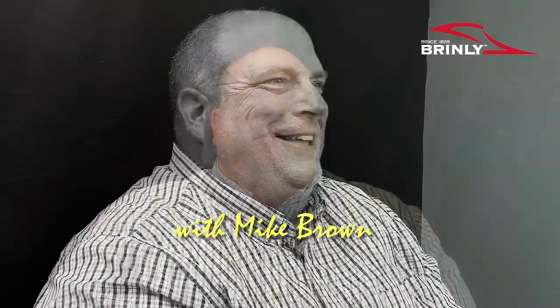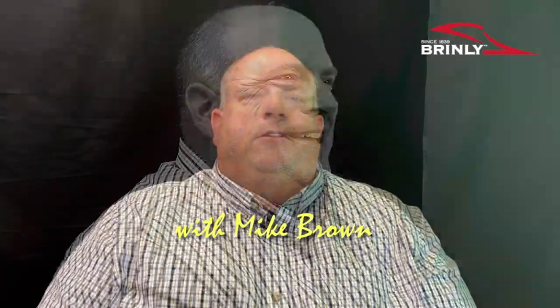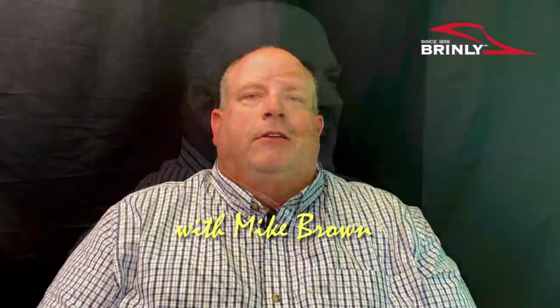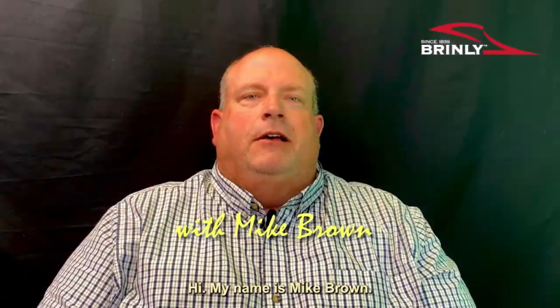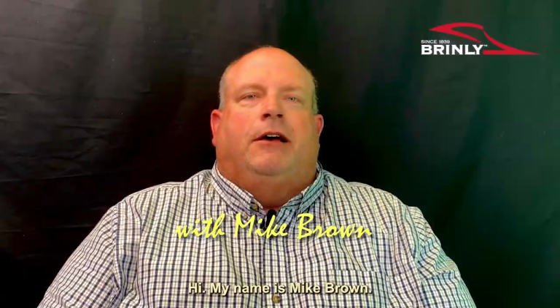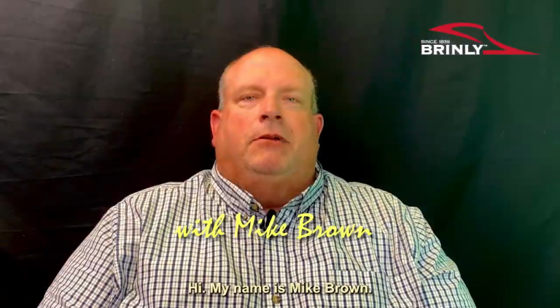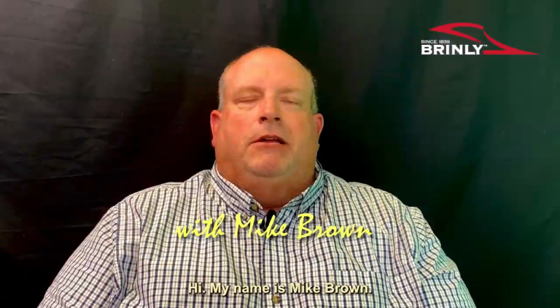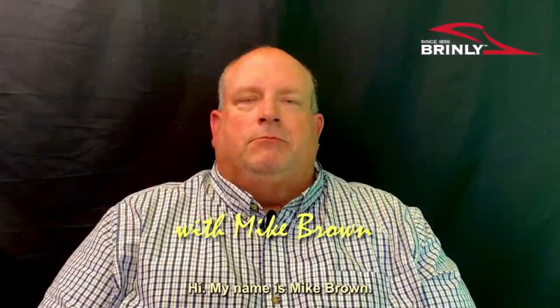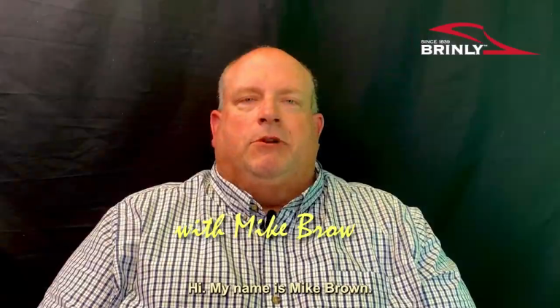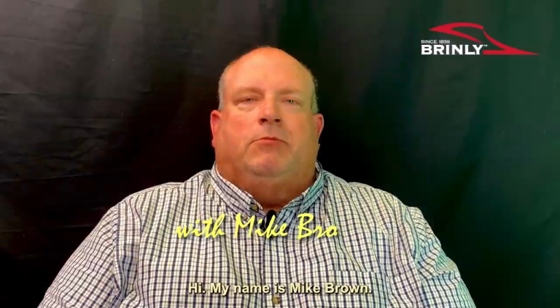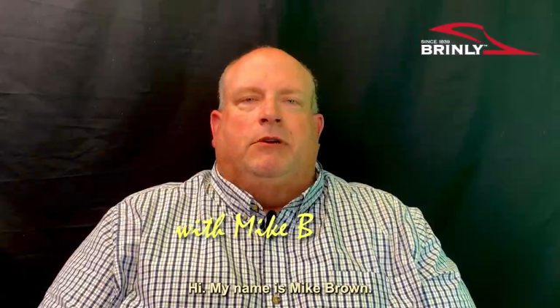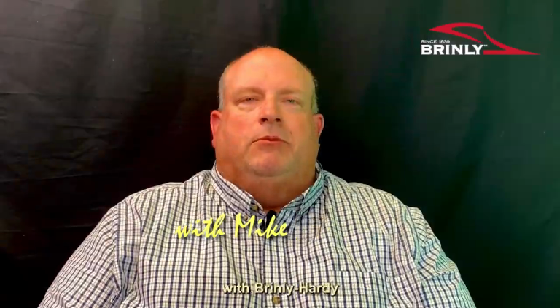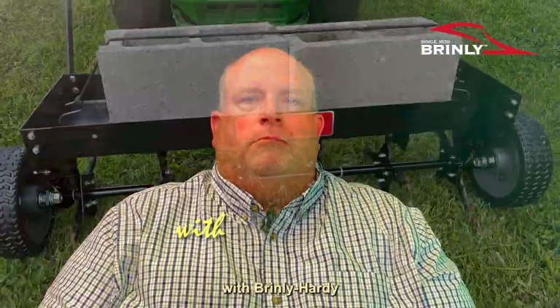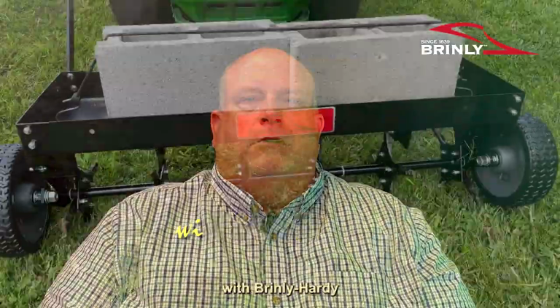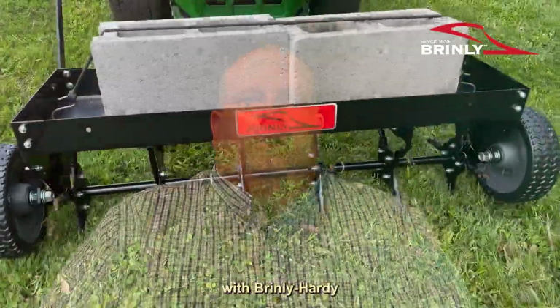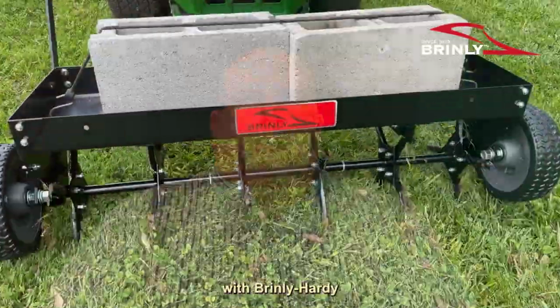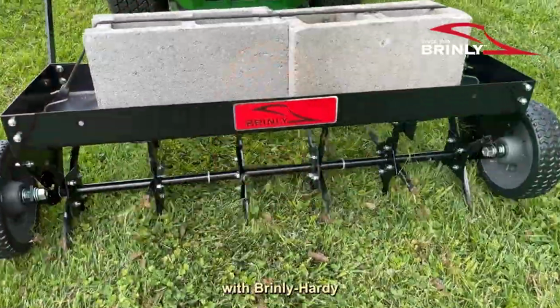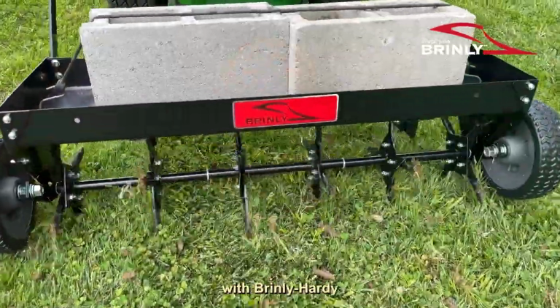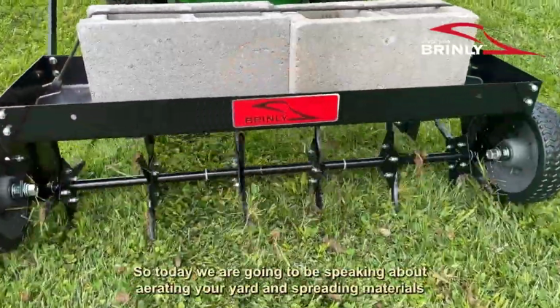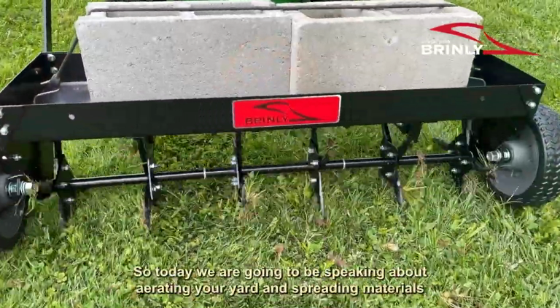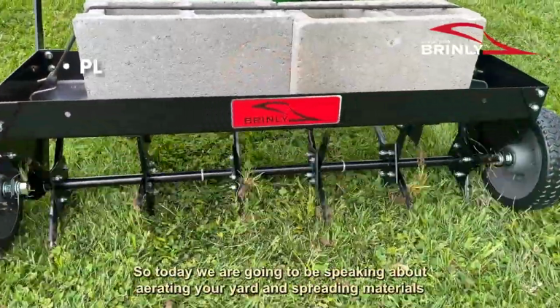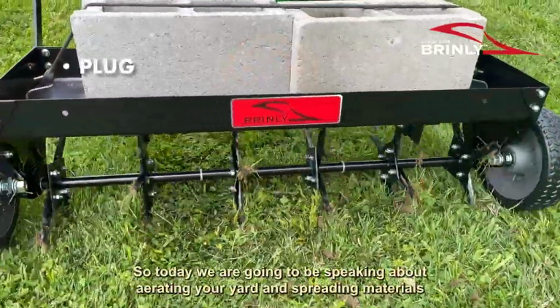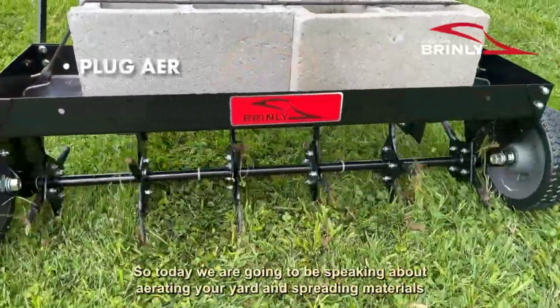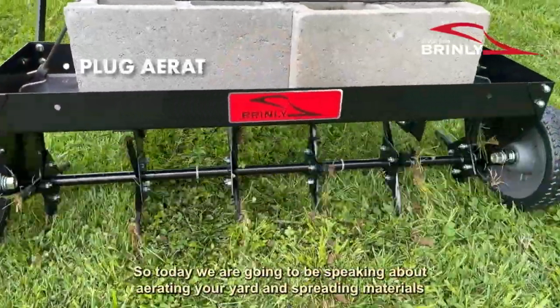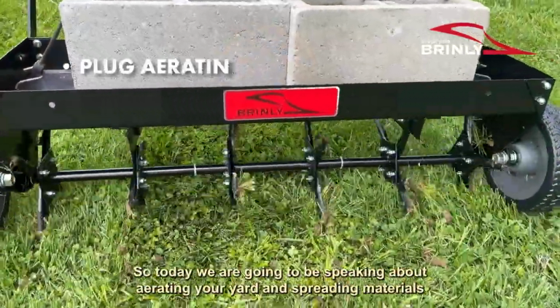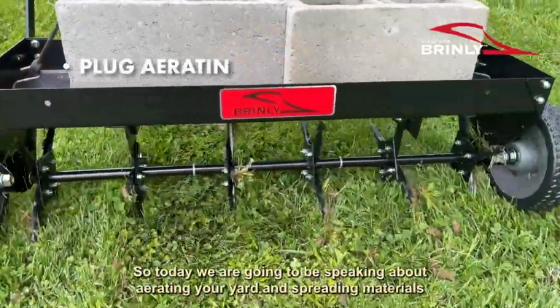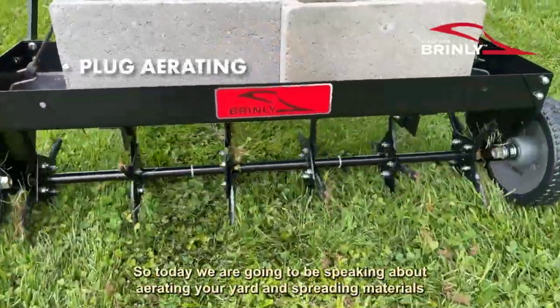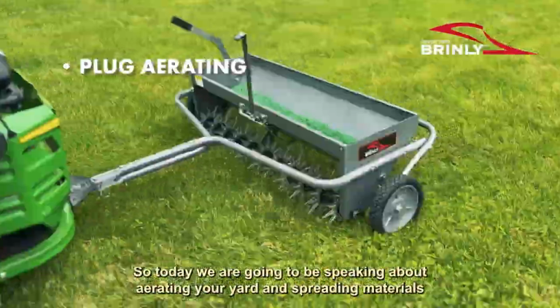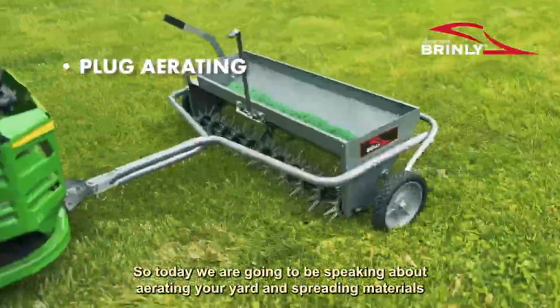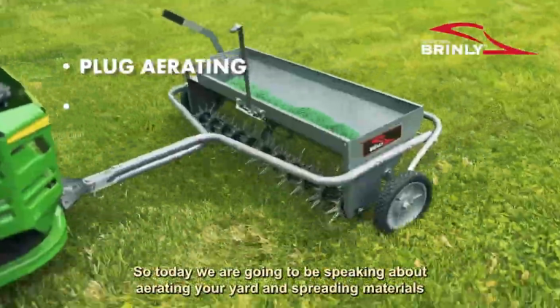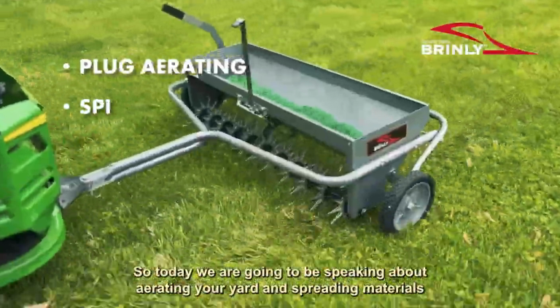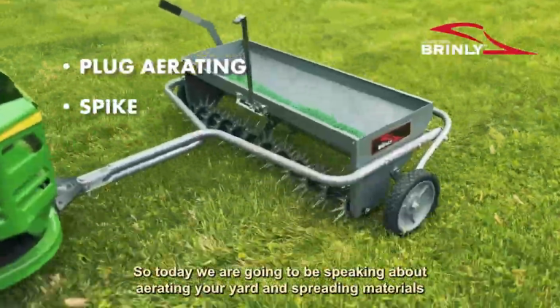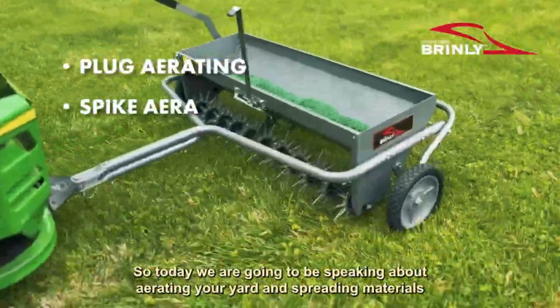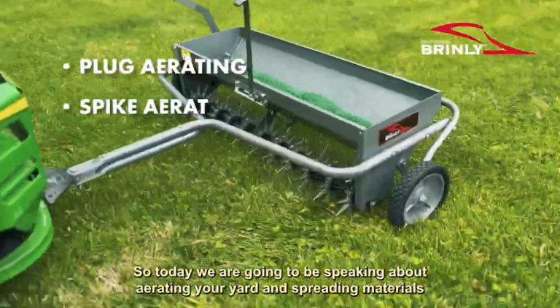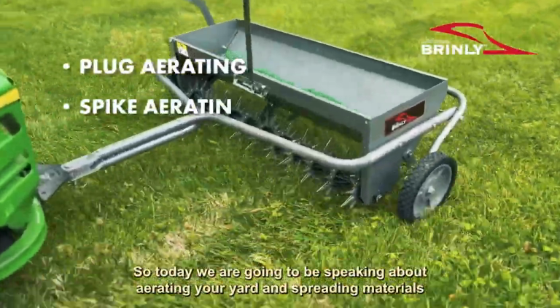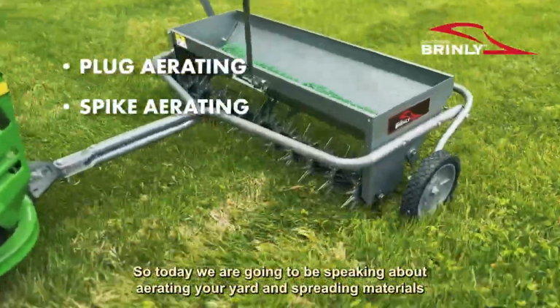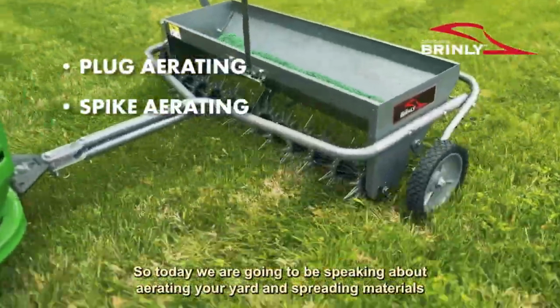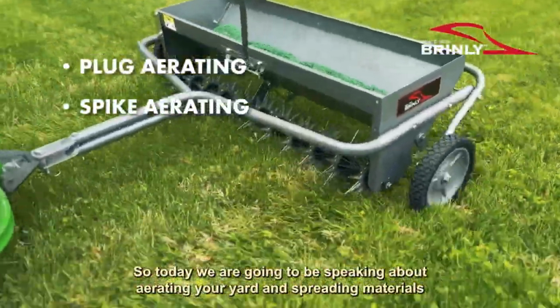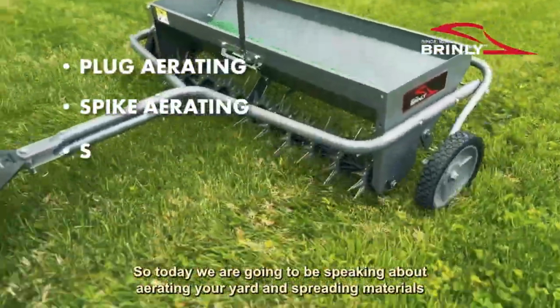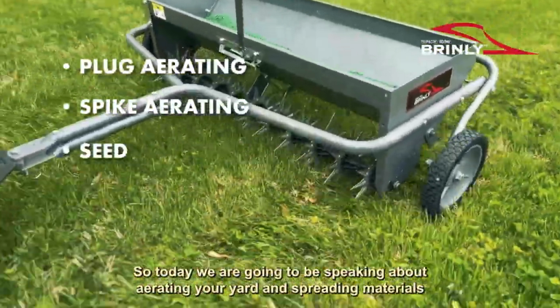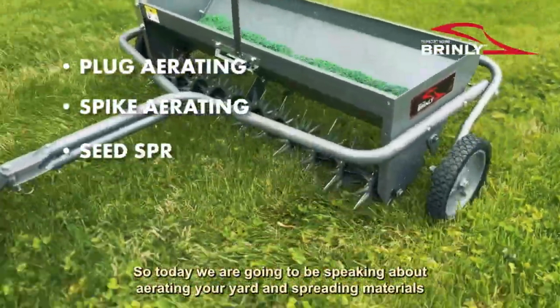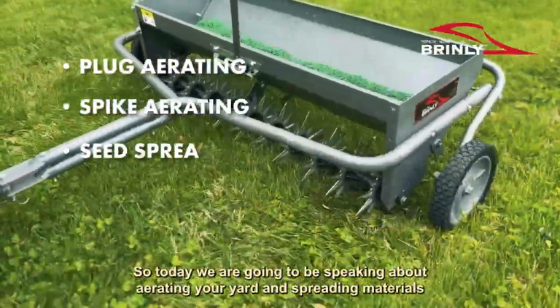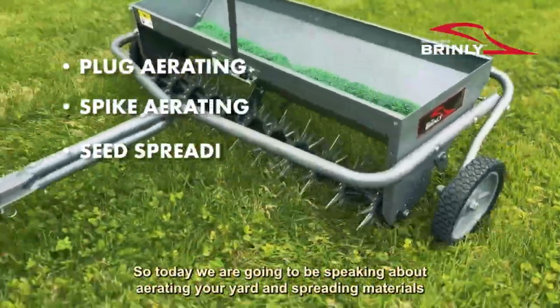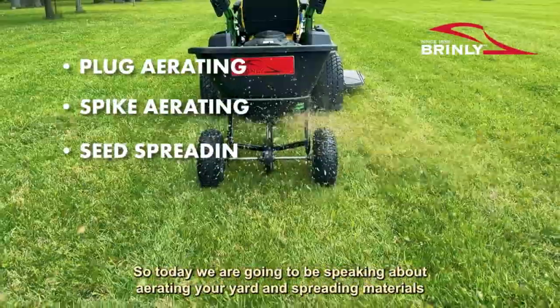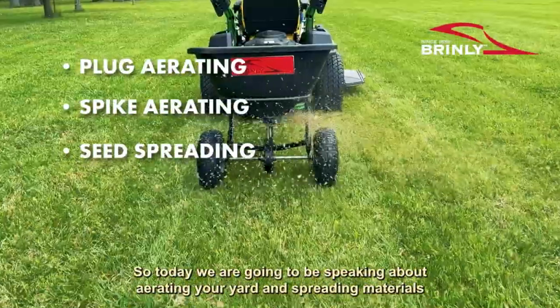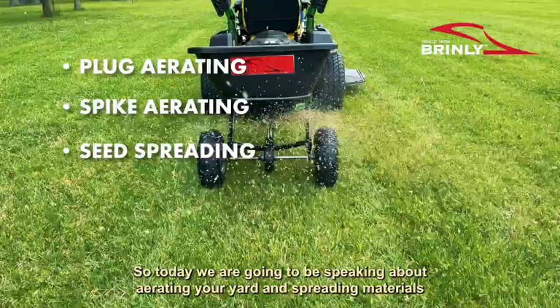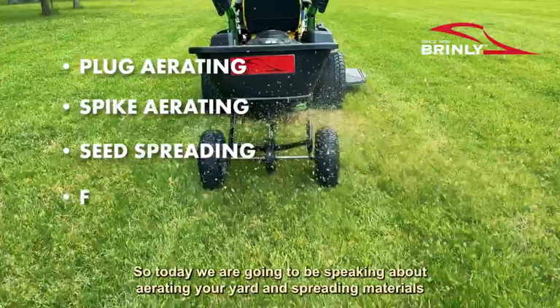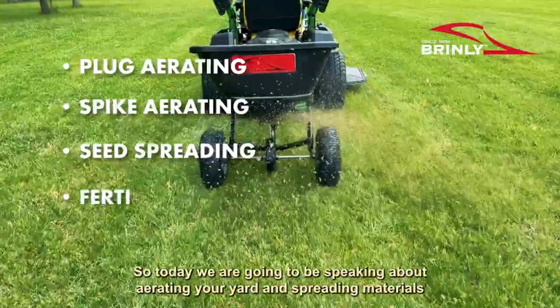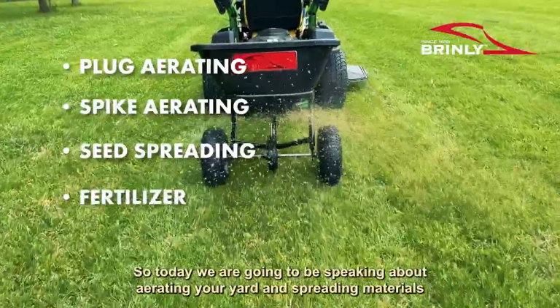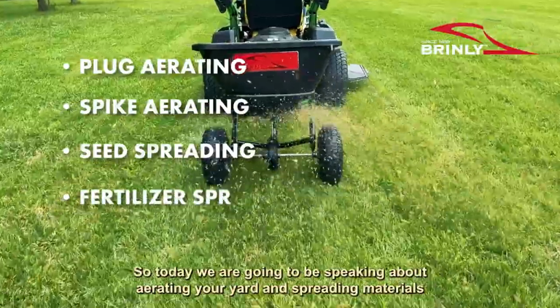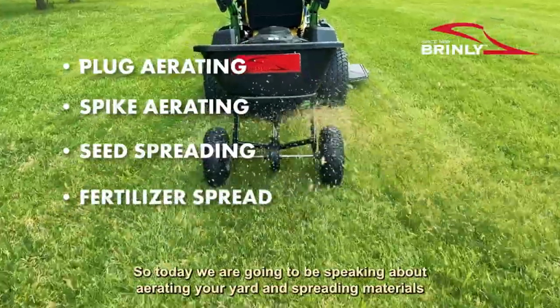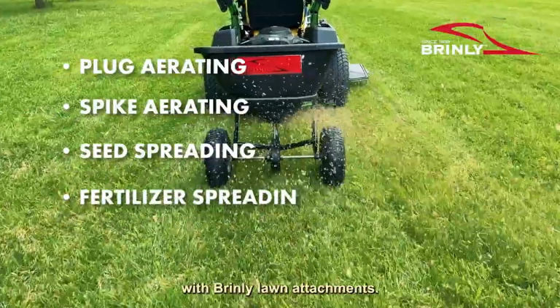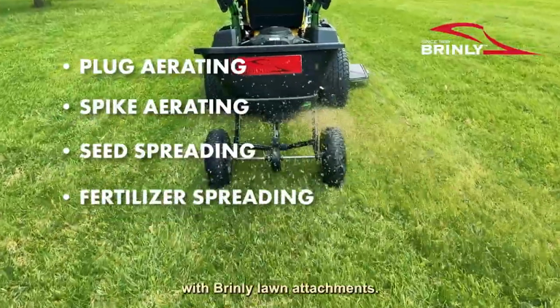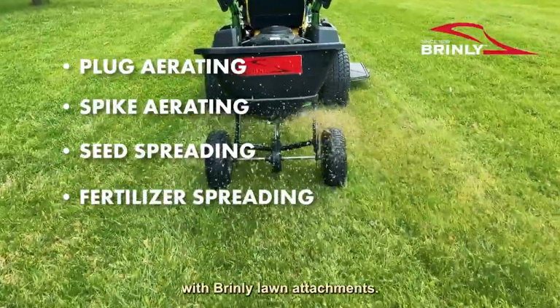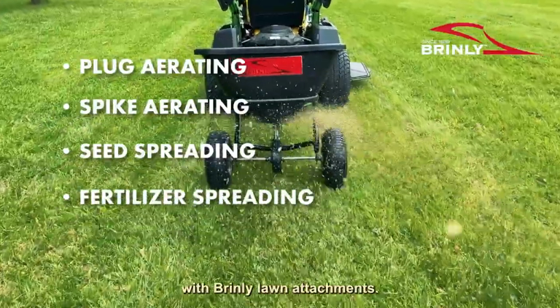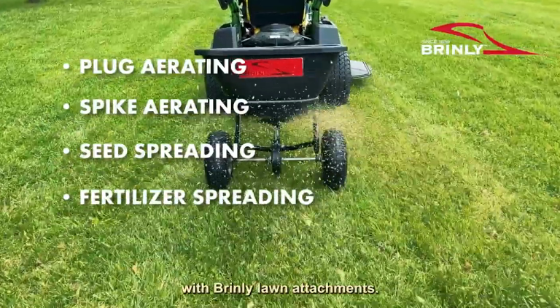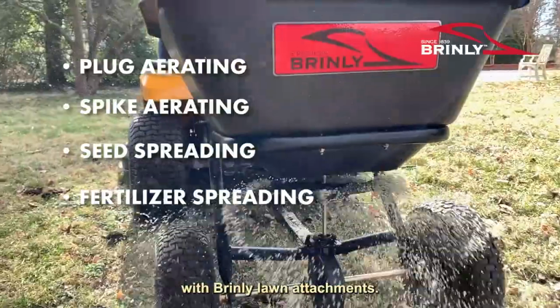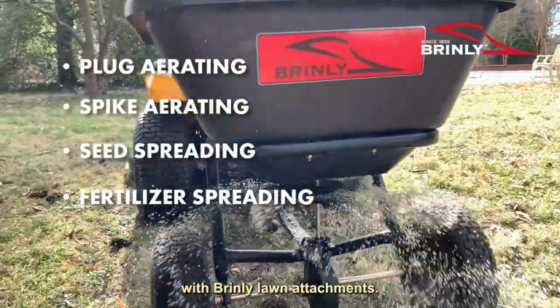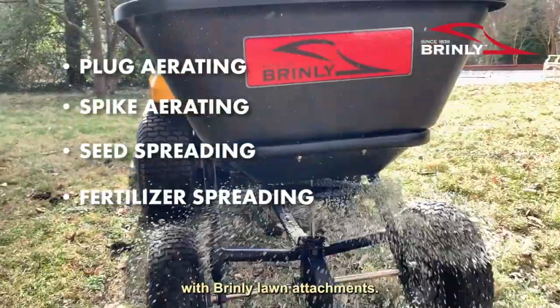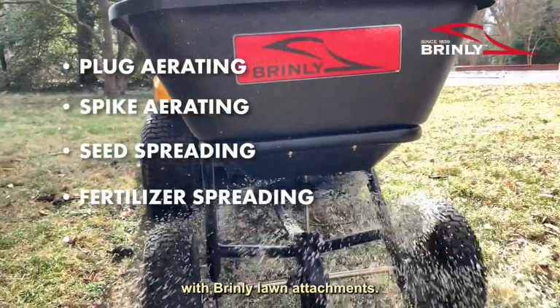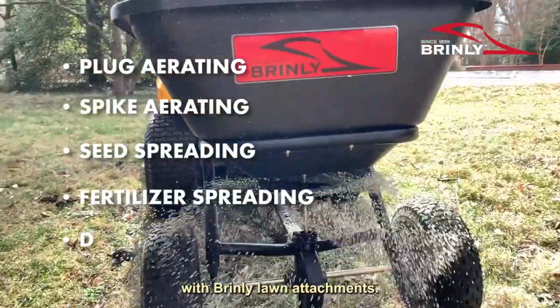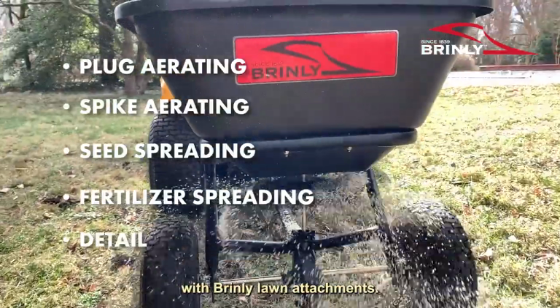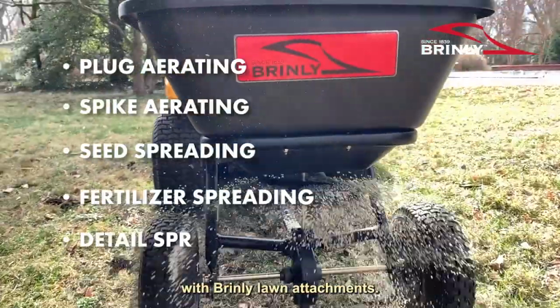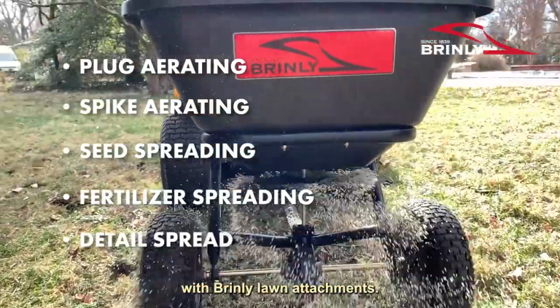Hi, my name is Mike Brown from Brindley-Hardy. Today we're going to be speaking about aerating your yard and spreading materials with Brindley lawn attachments.